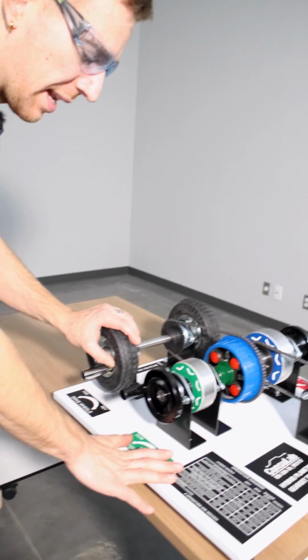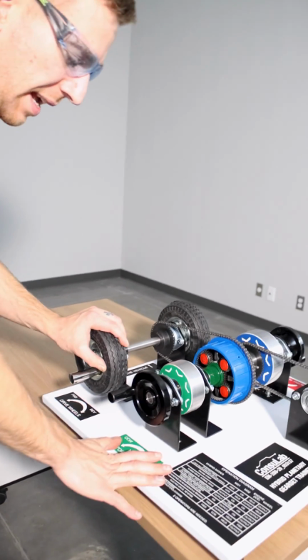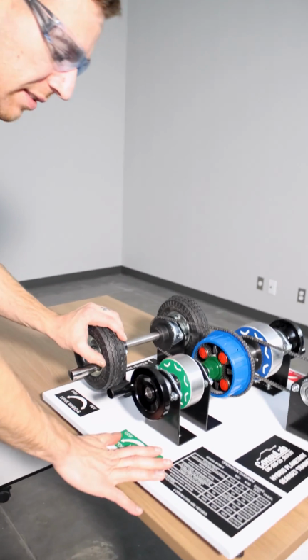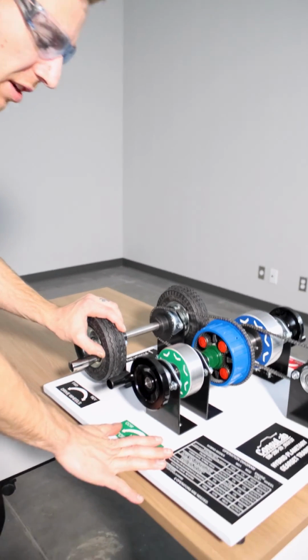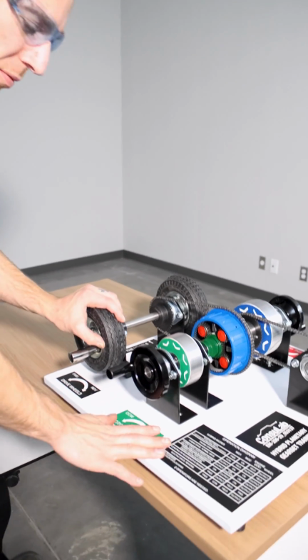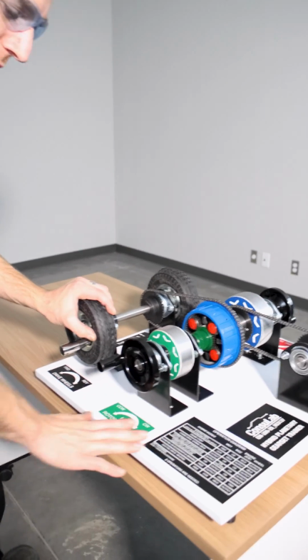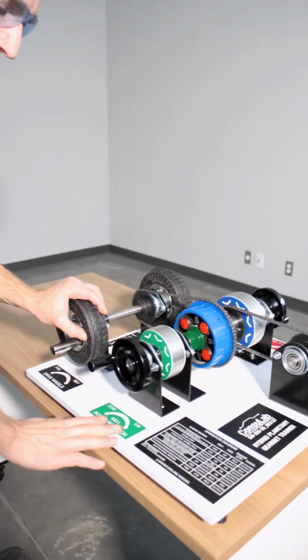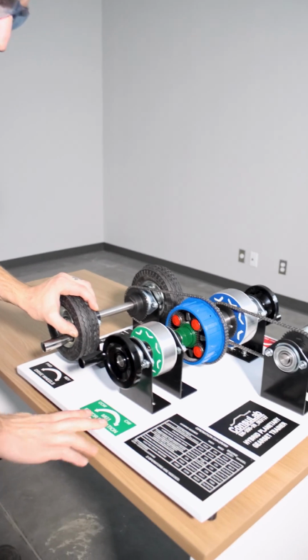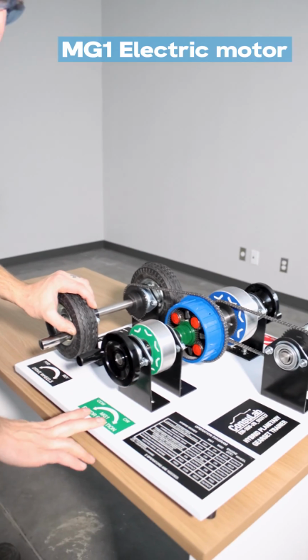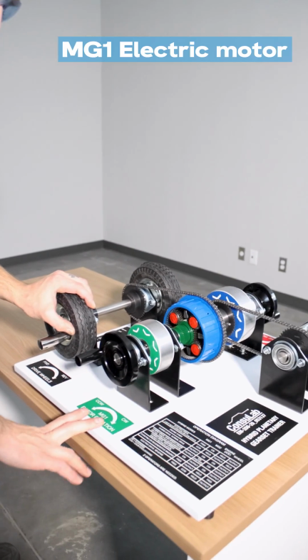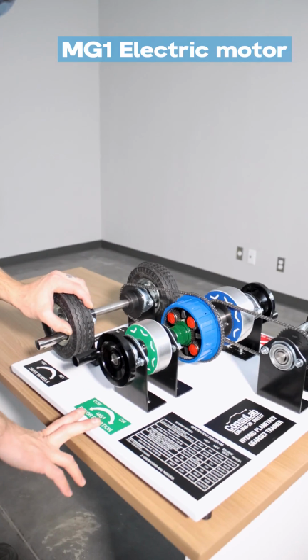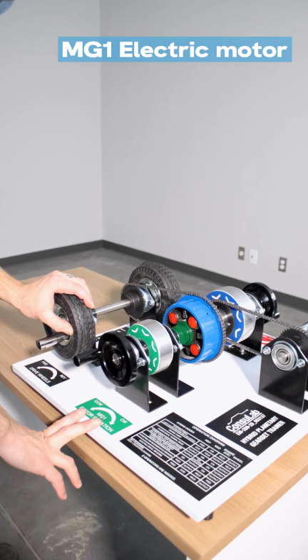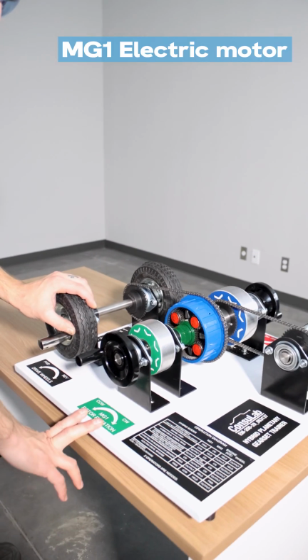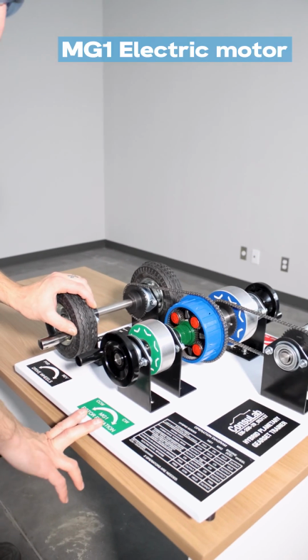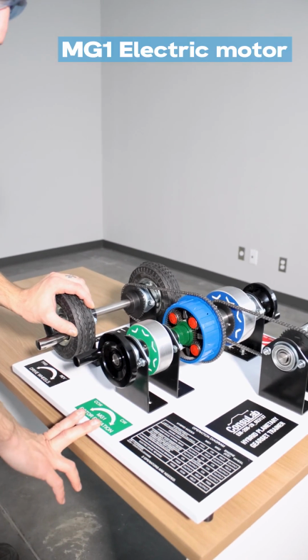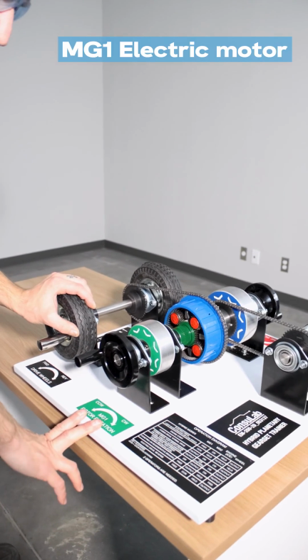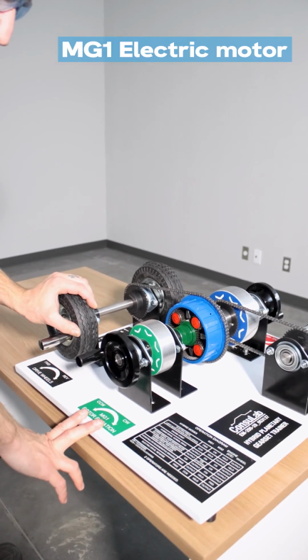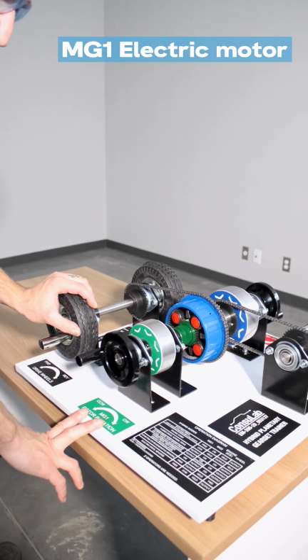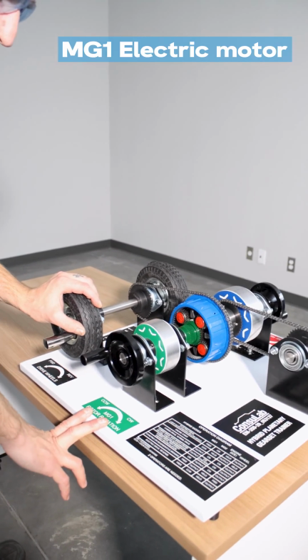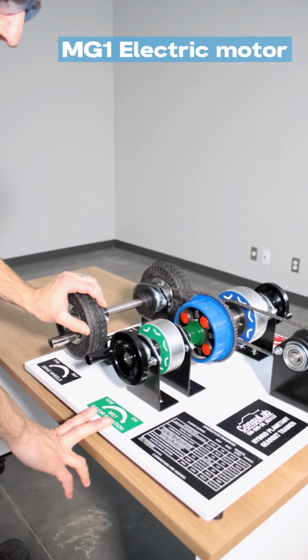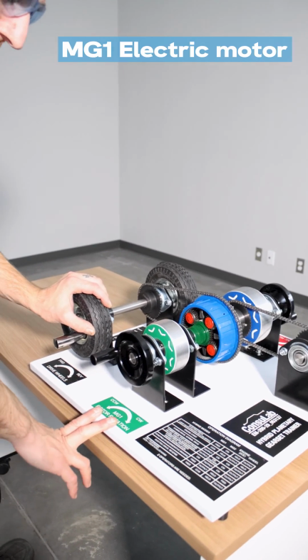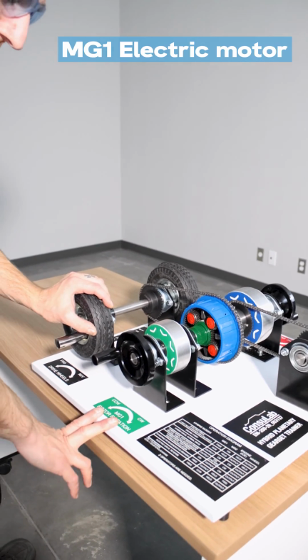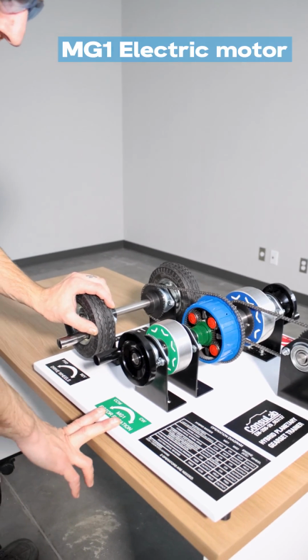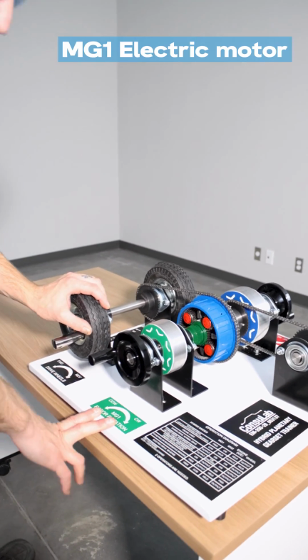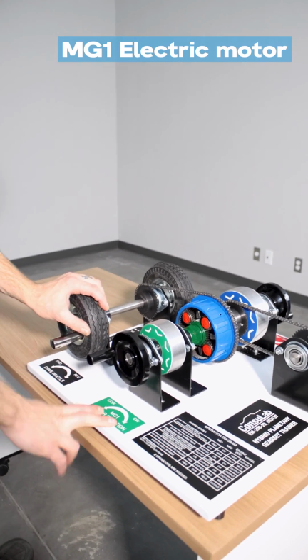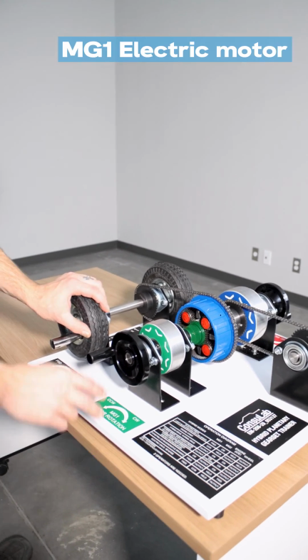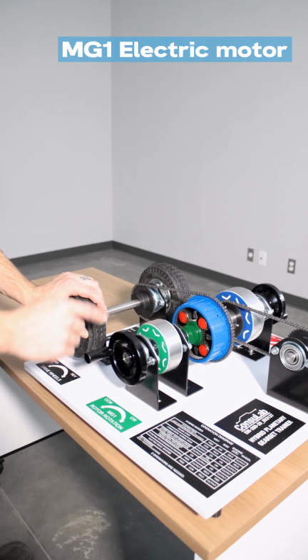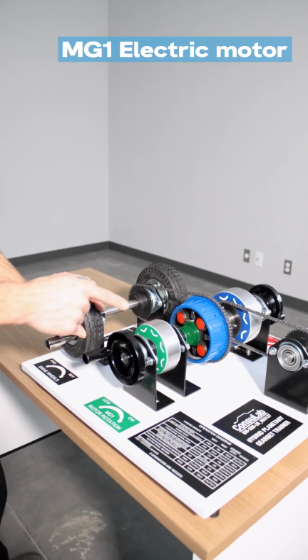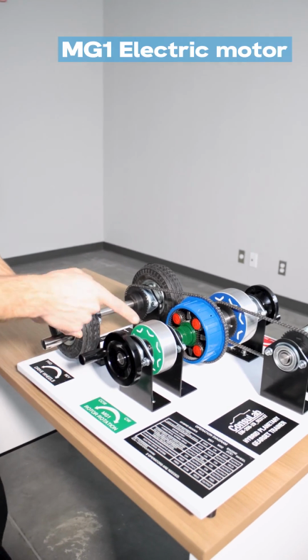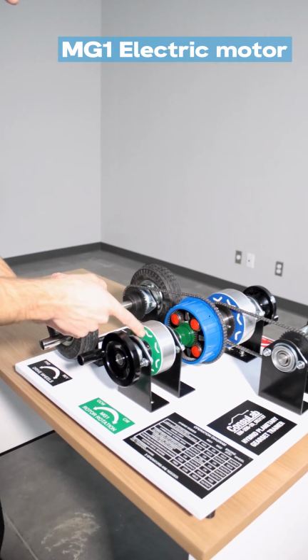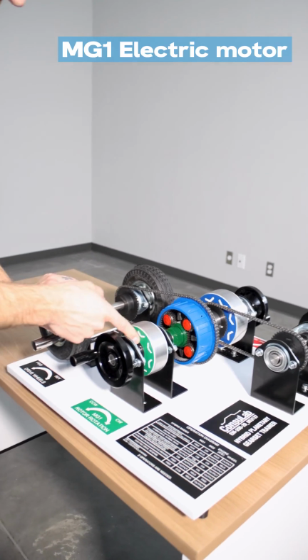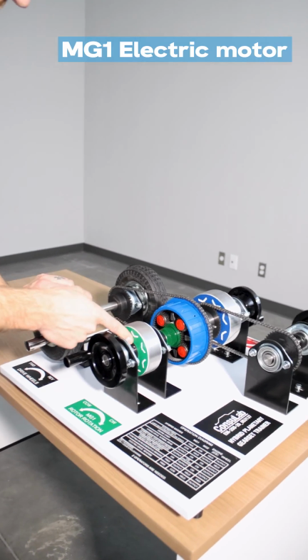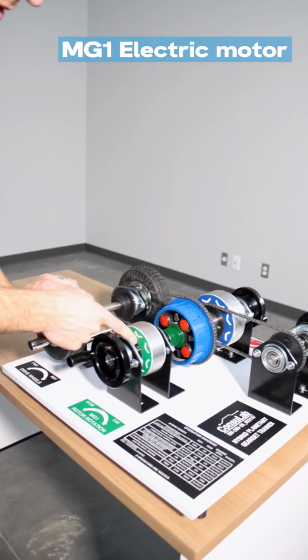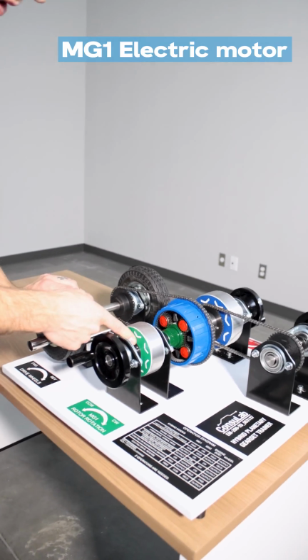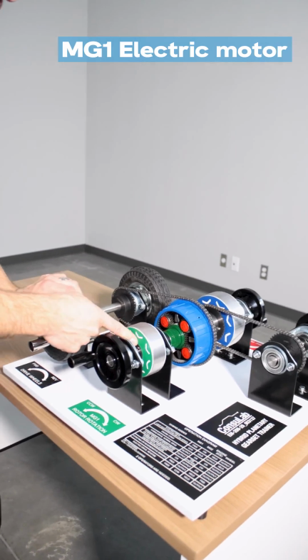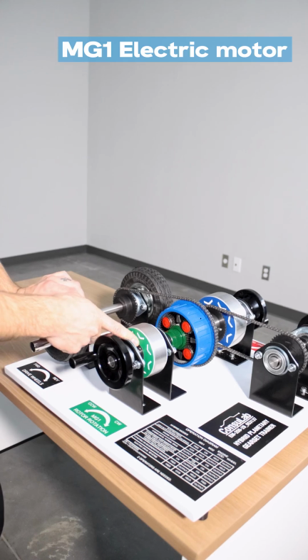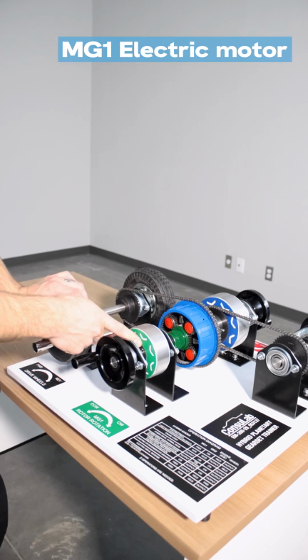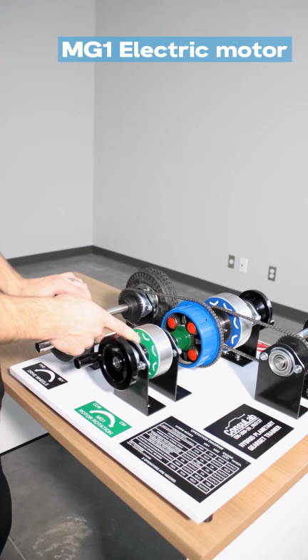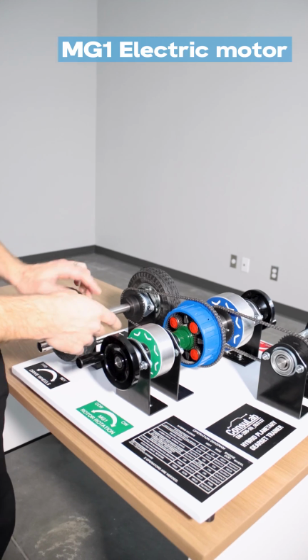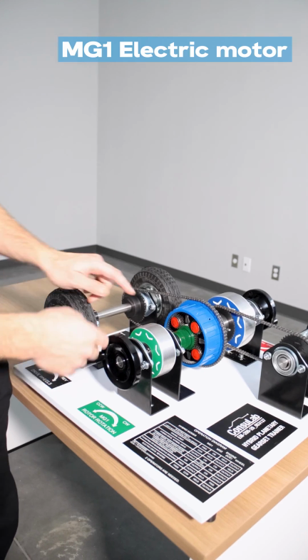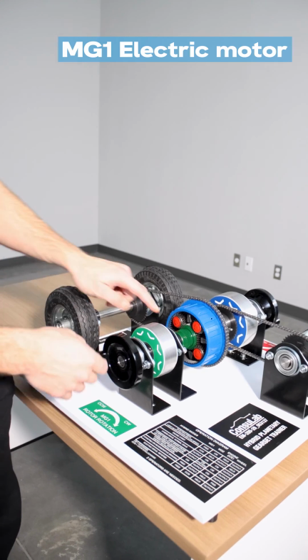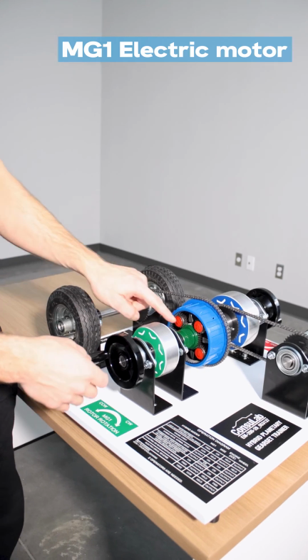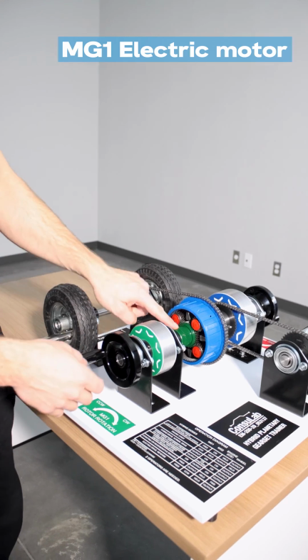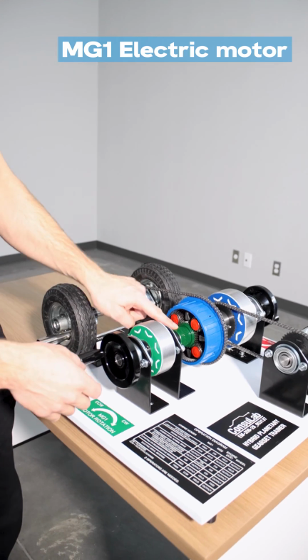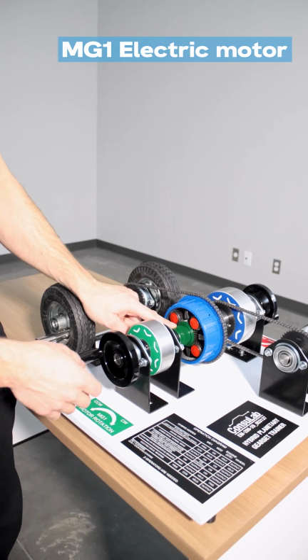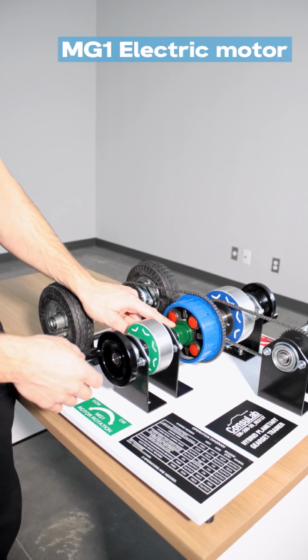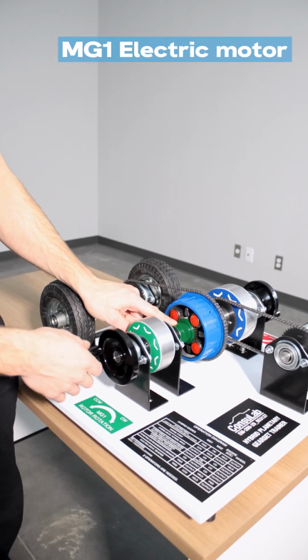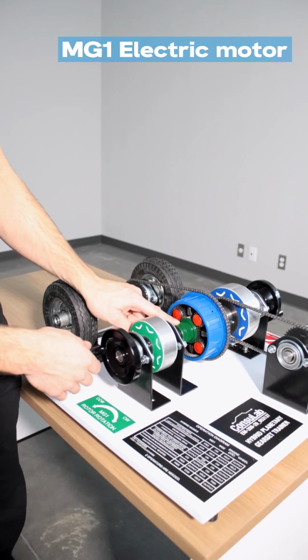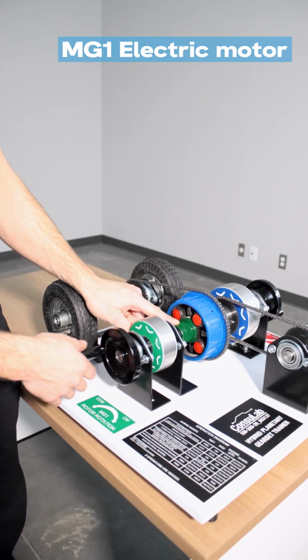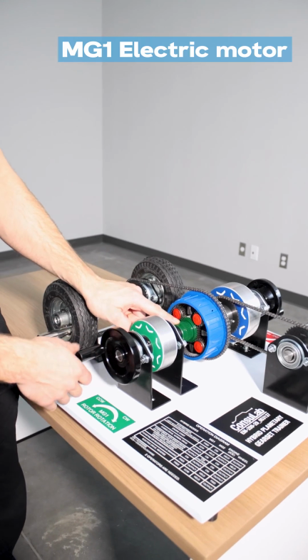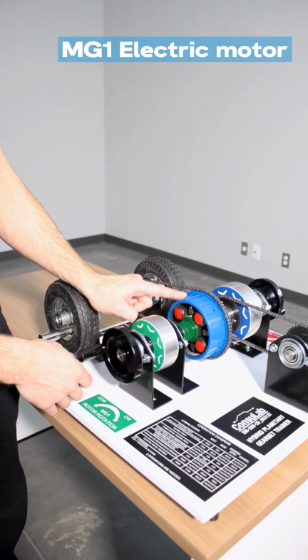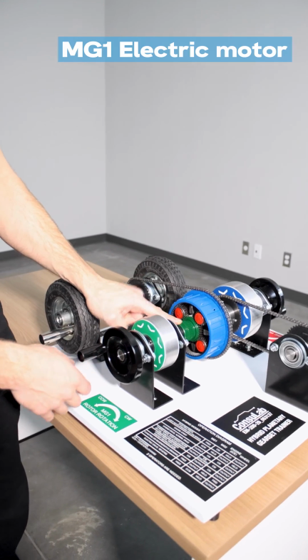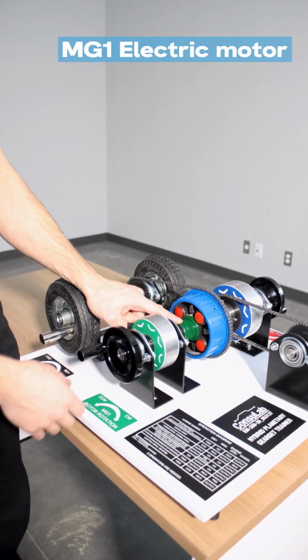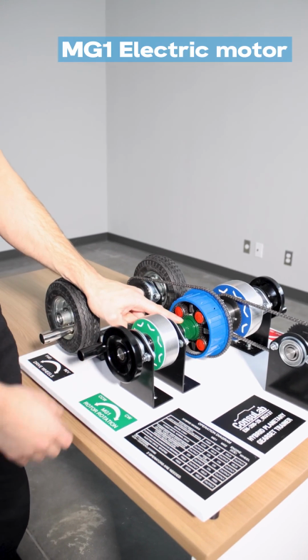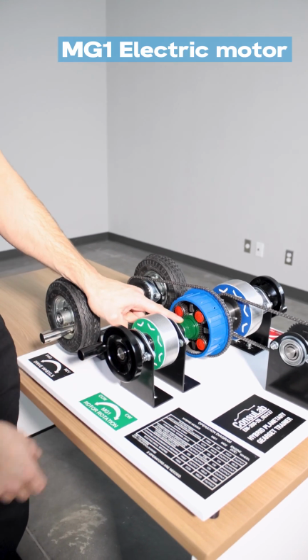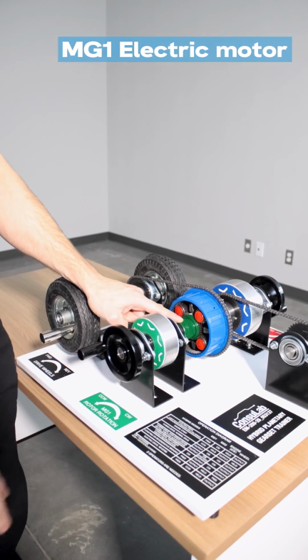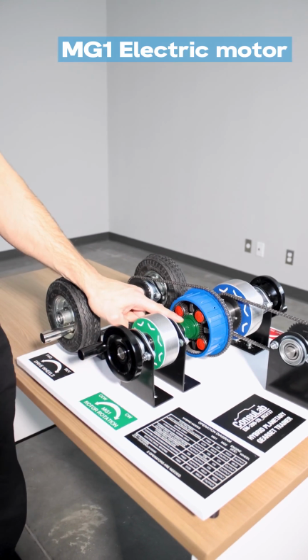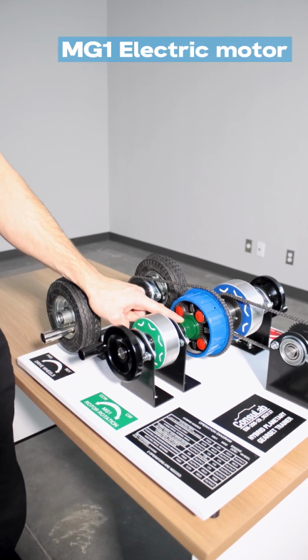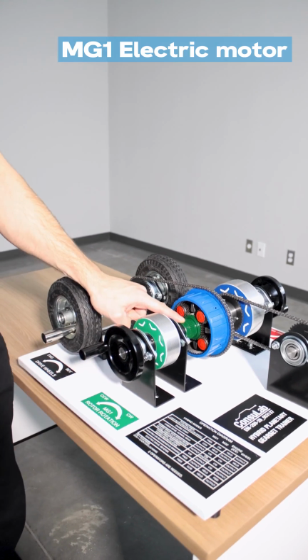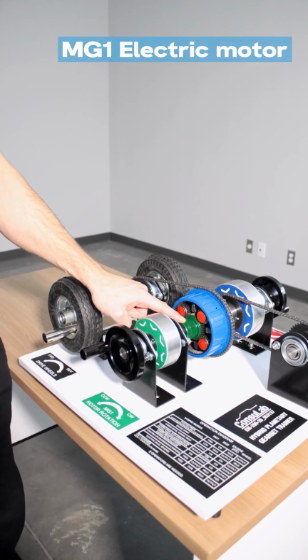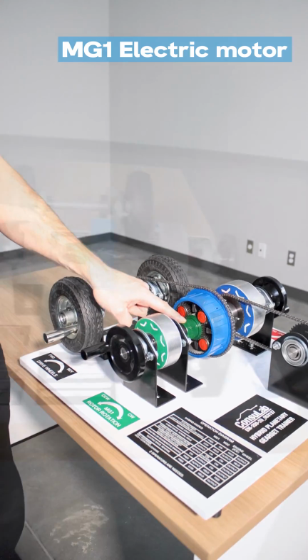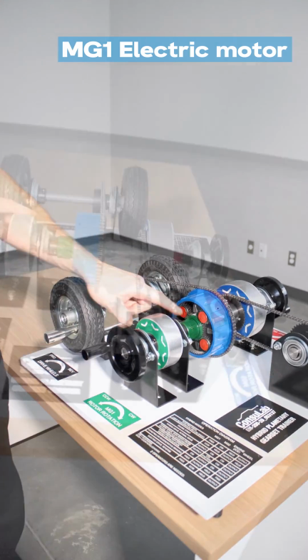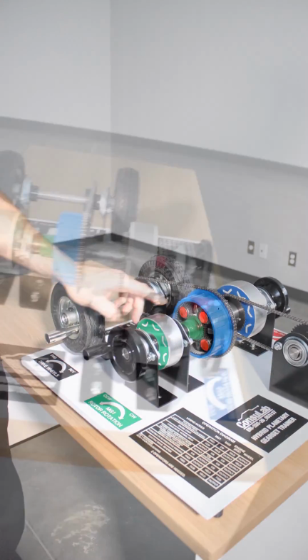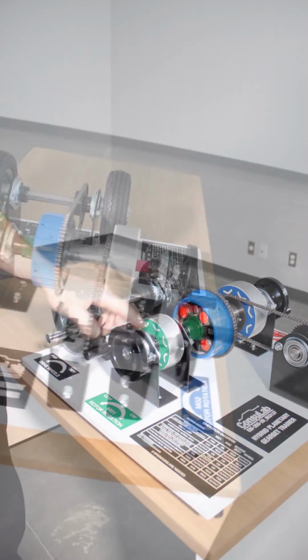Next up we have MG1 — this is motor generator number one, a small electric motor. It is connected to the sun gear.